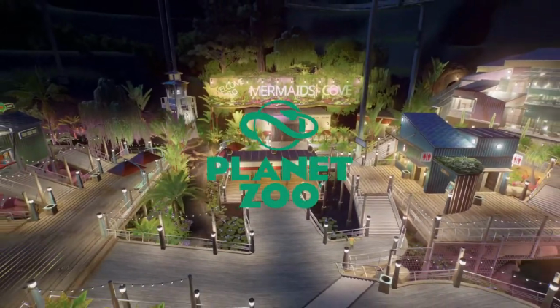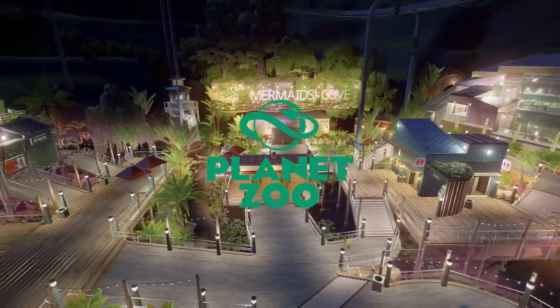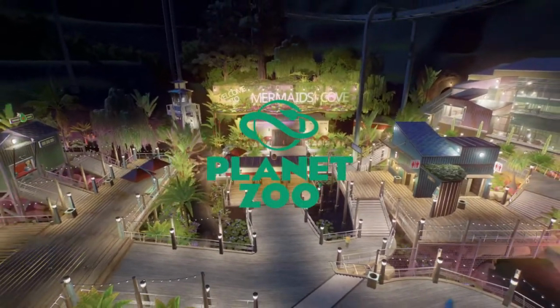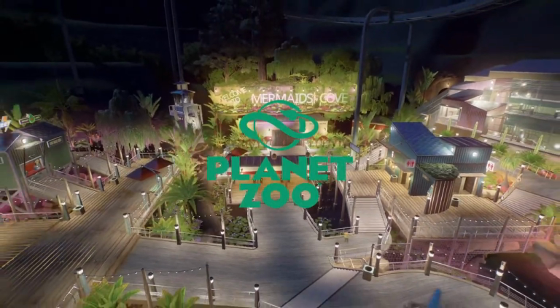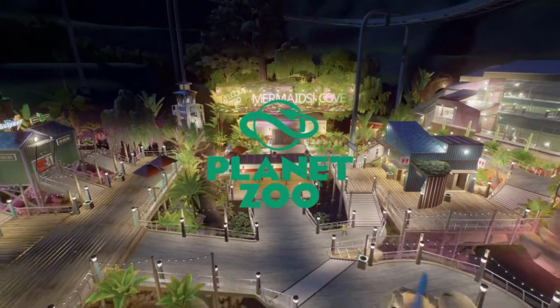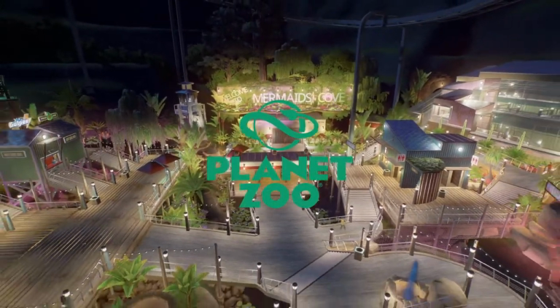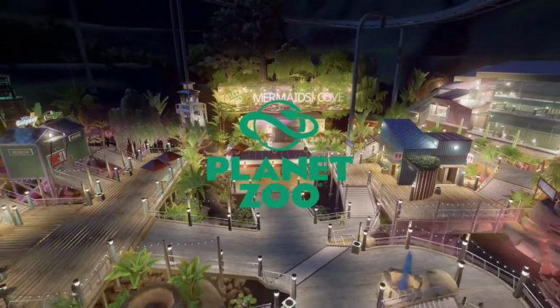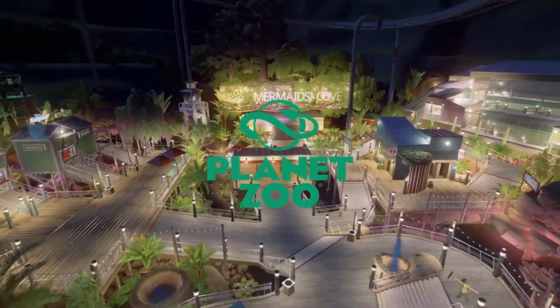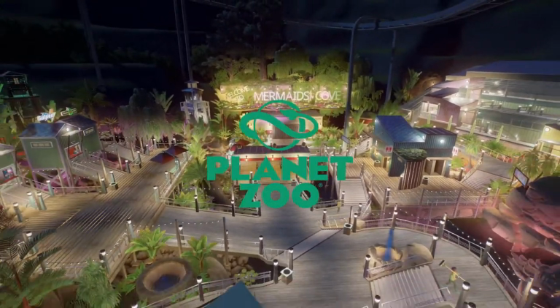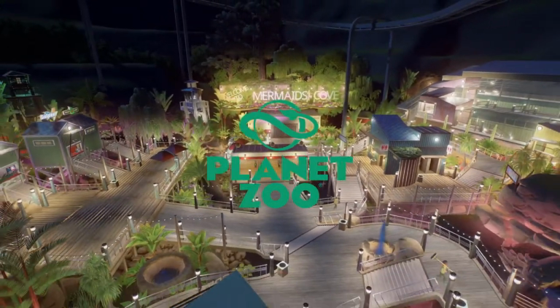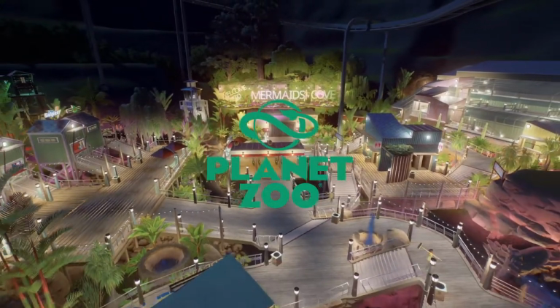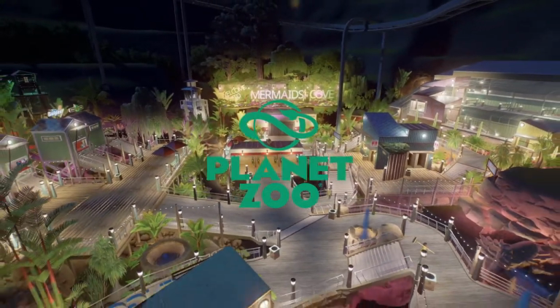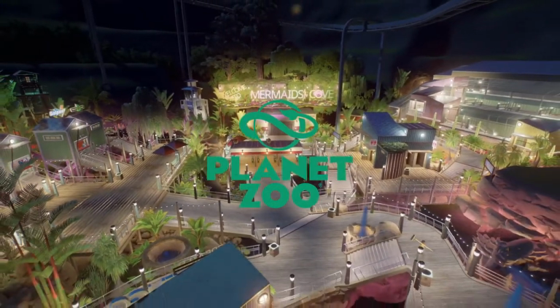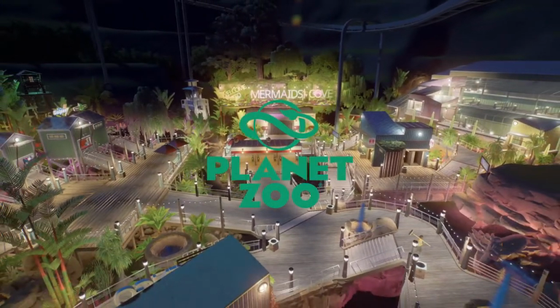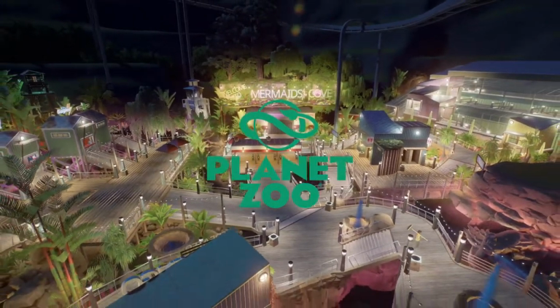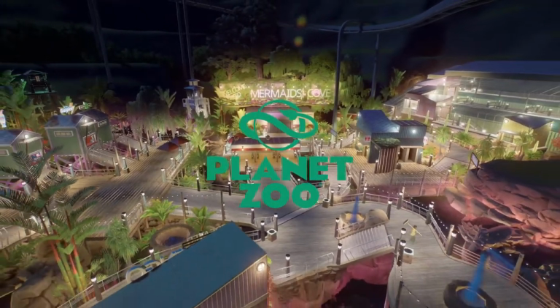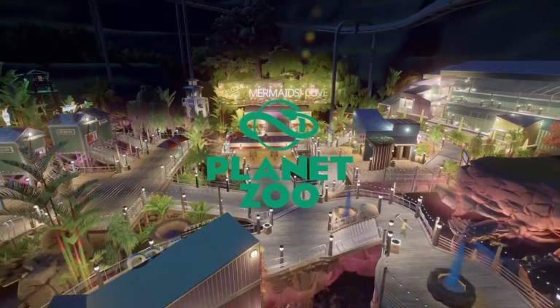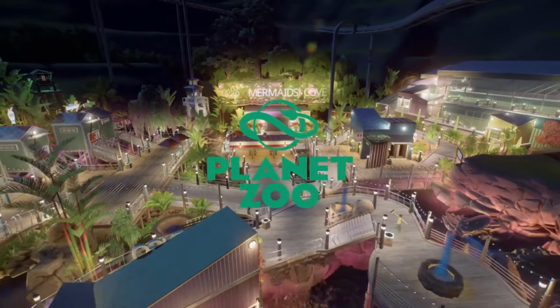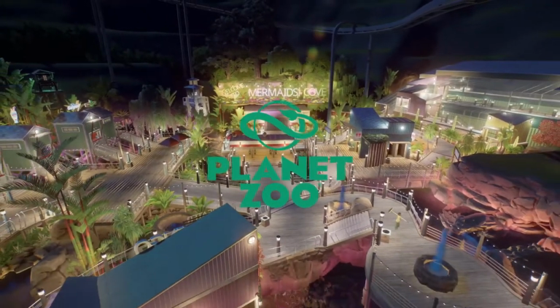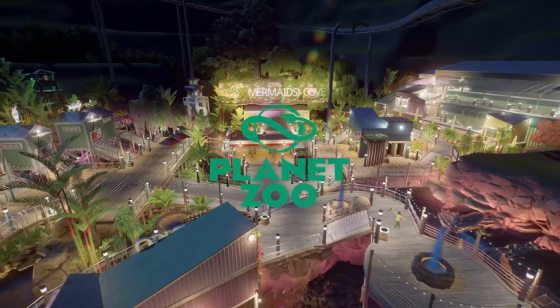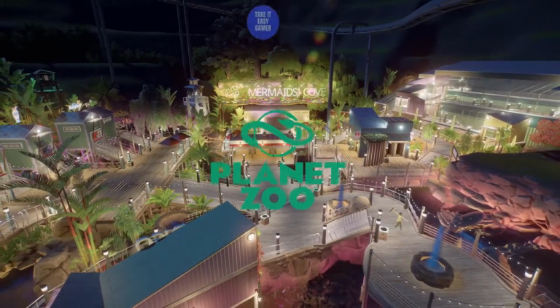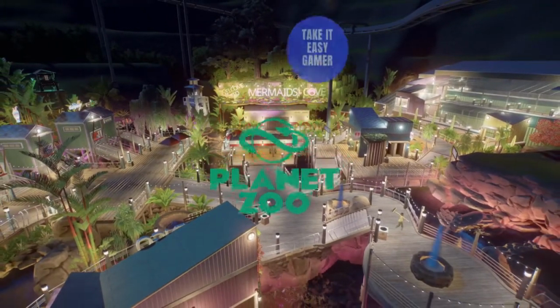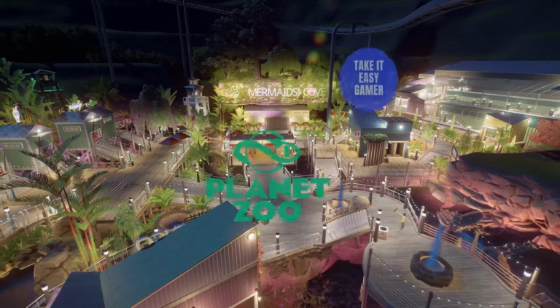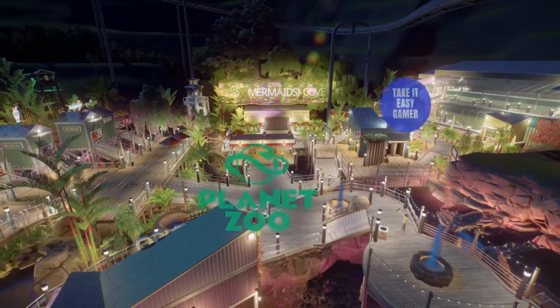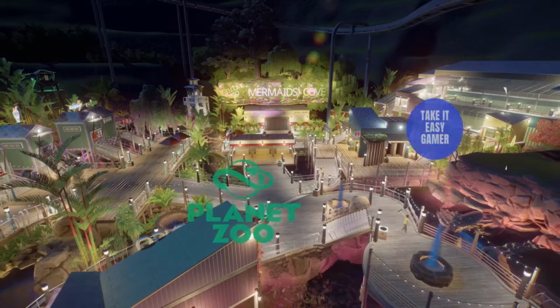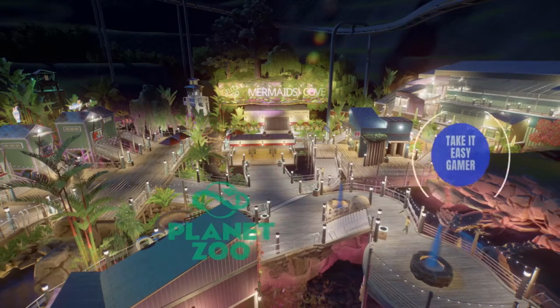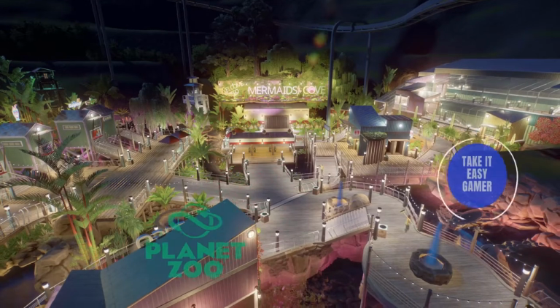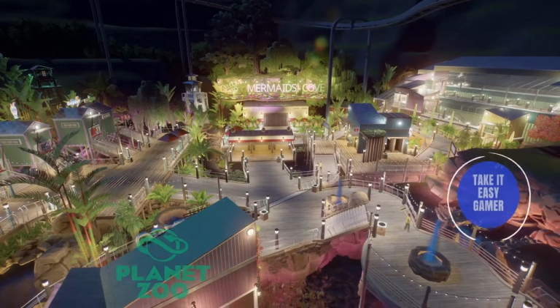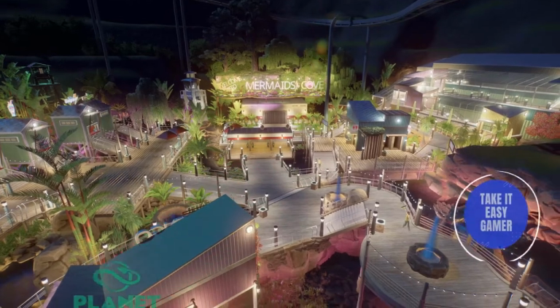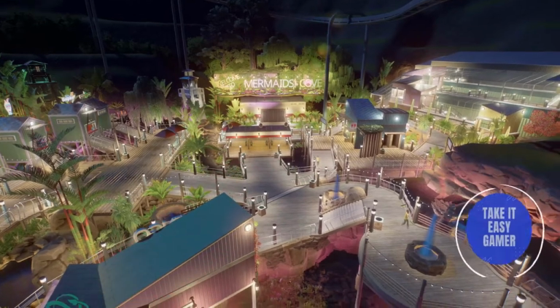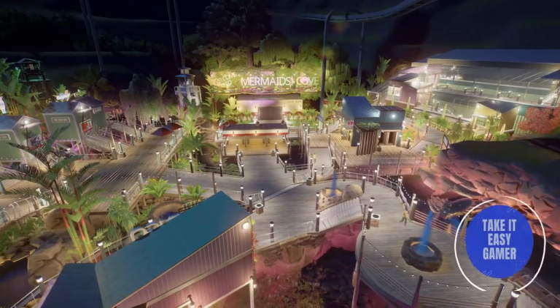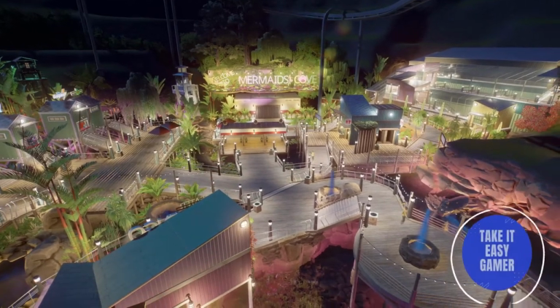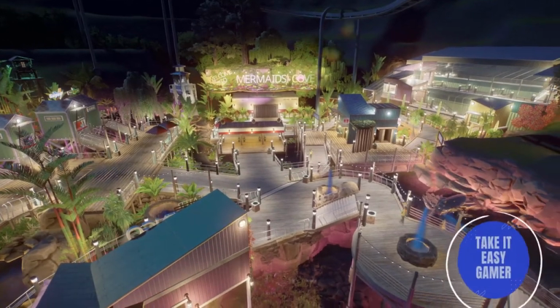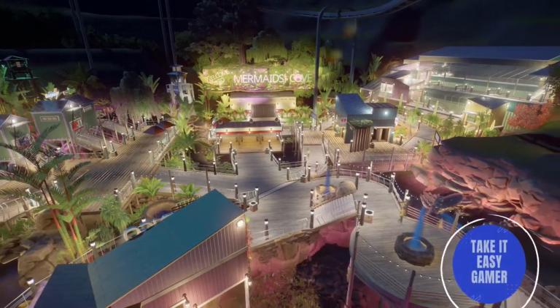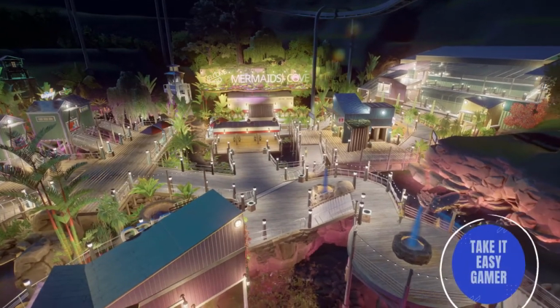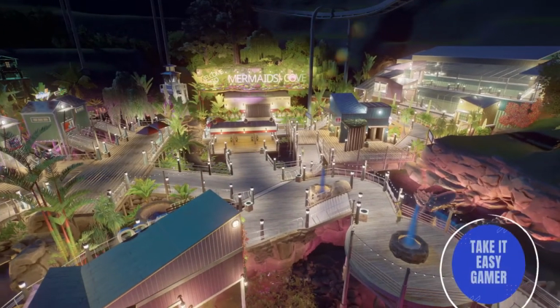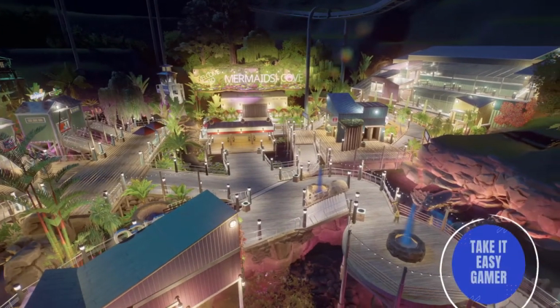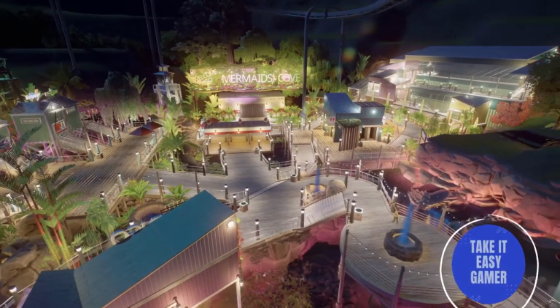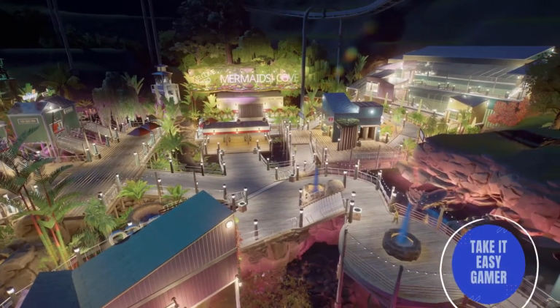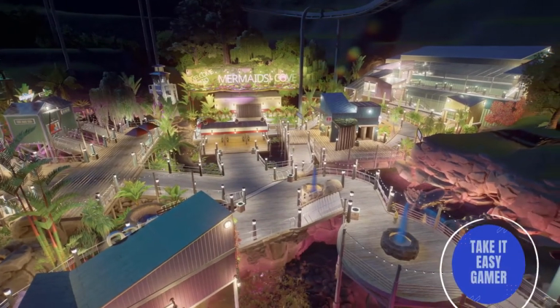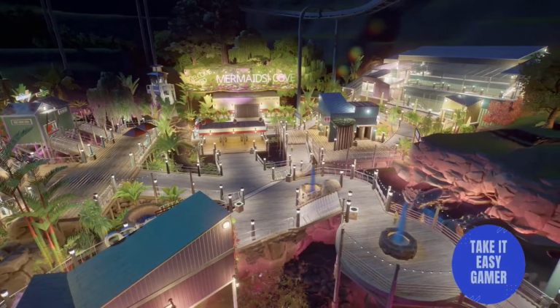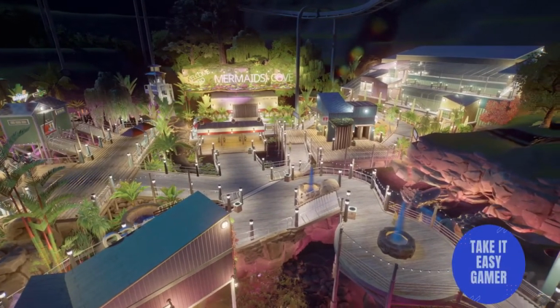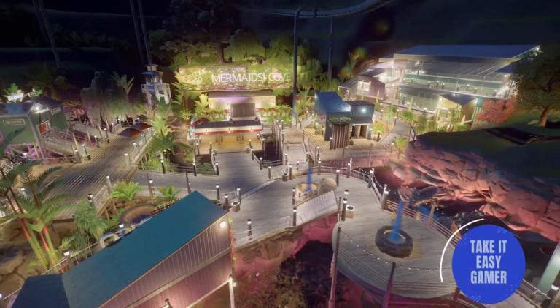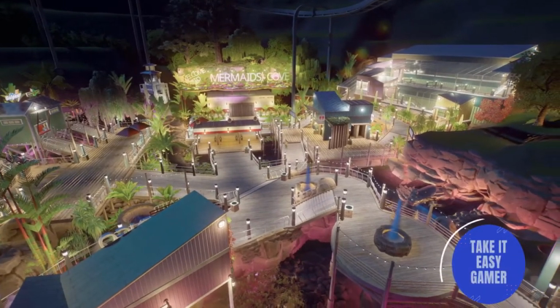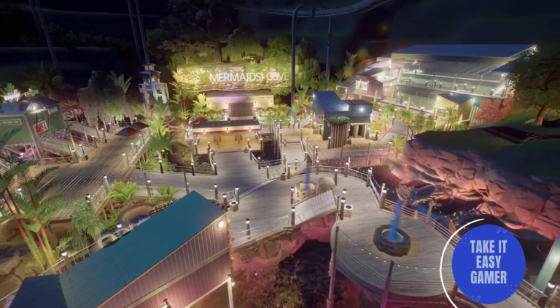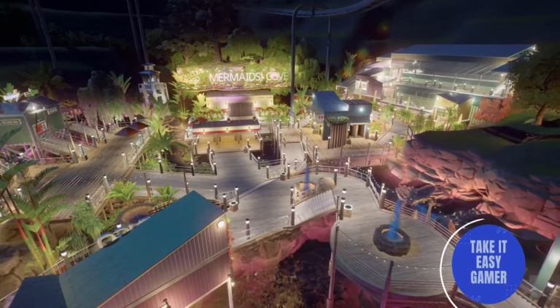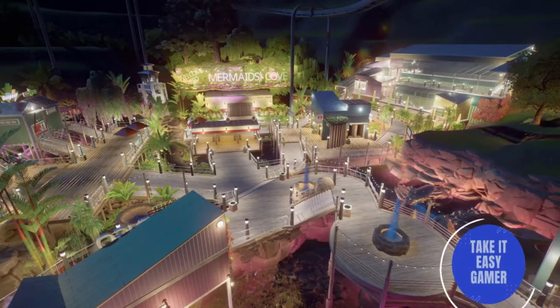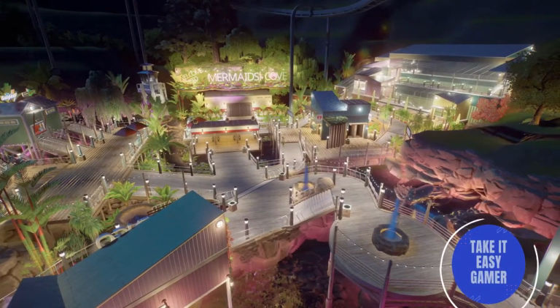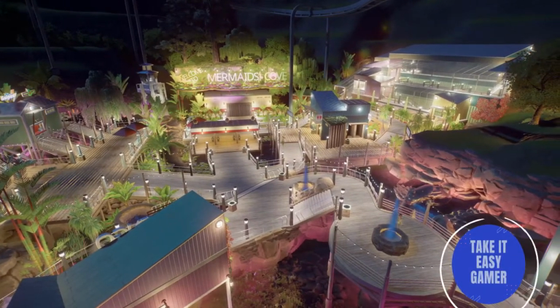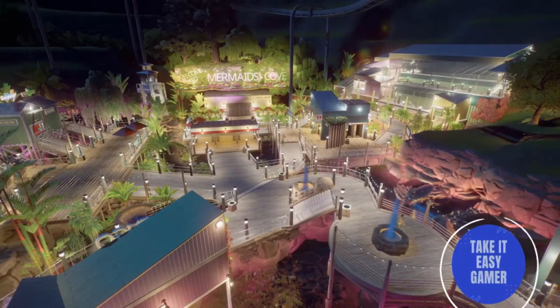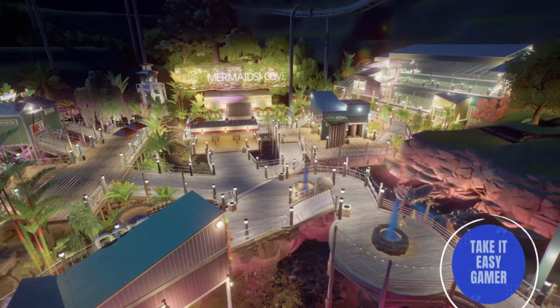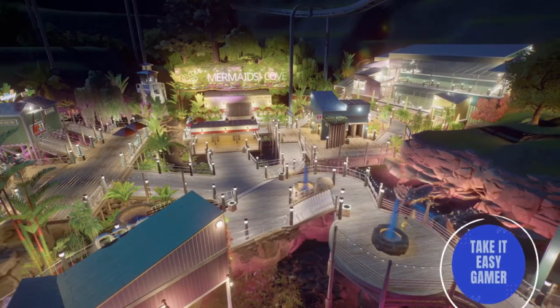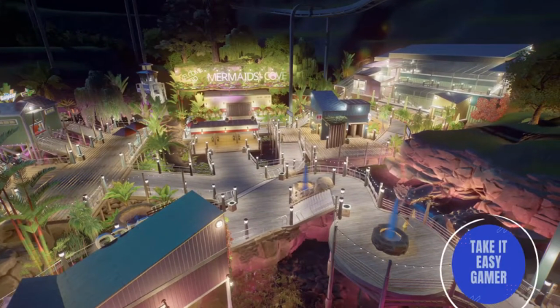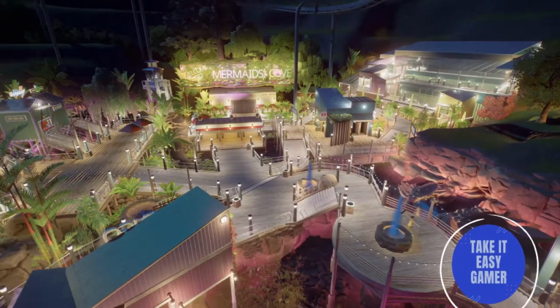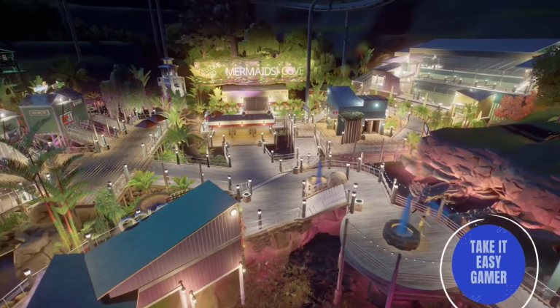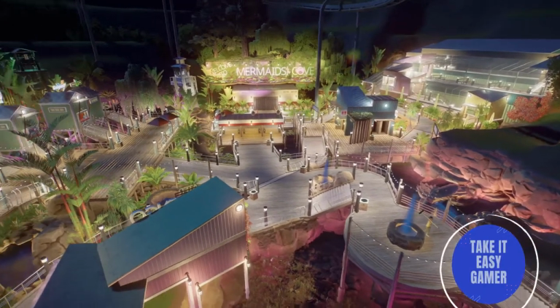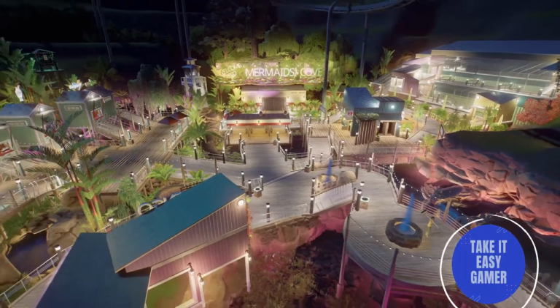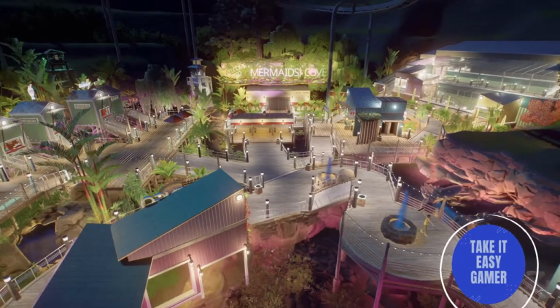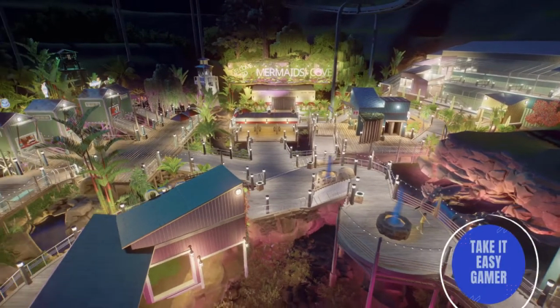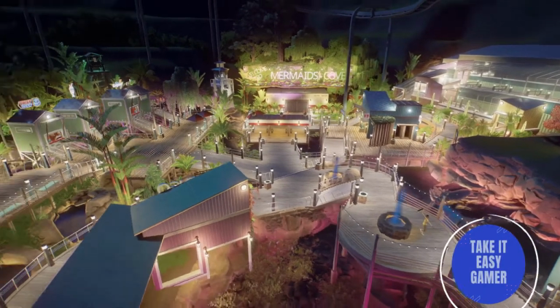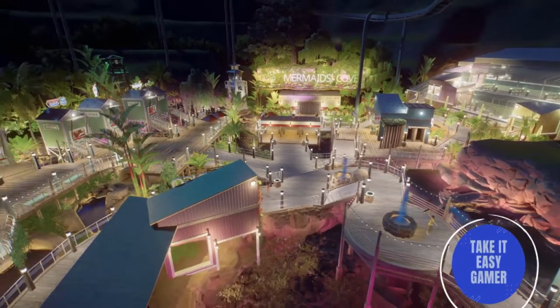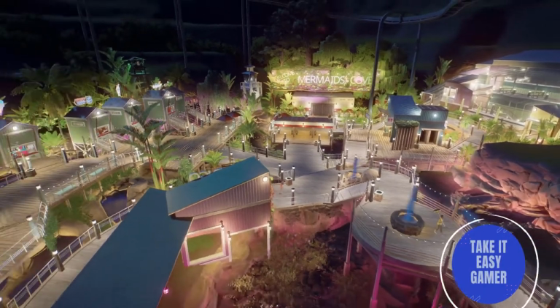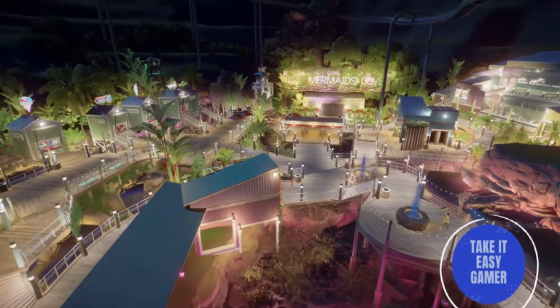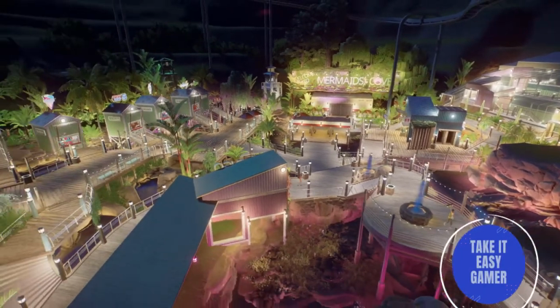Welcome back everyone to another week here taking a look at some of the blueprints that I found on the Steam Workshop page for Planet Zoo.